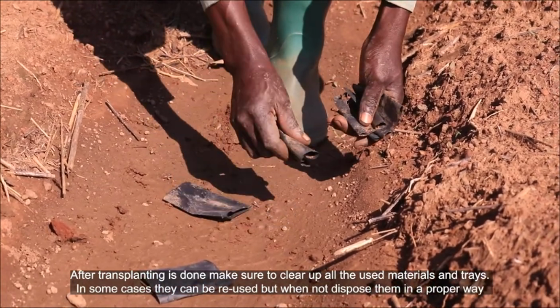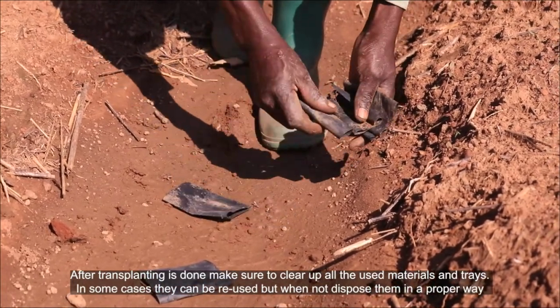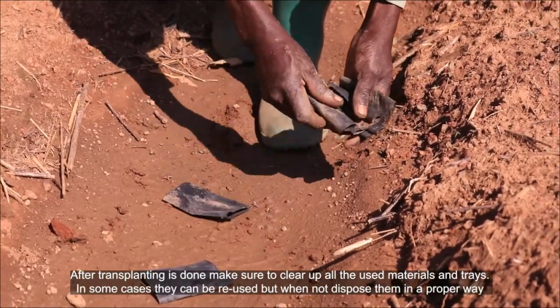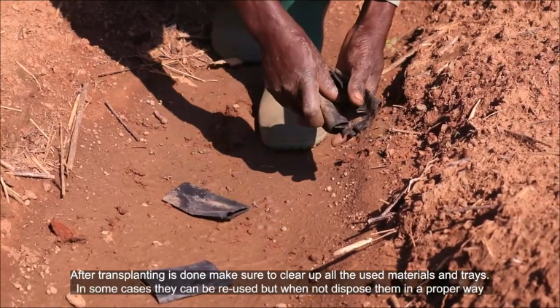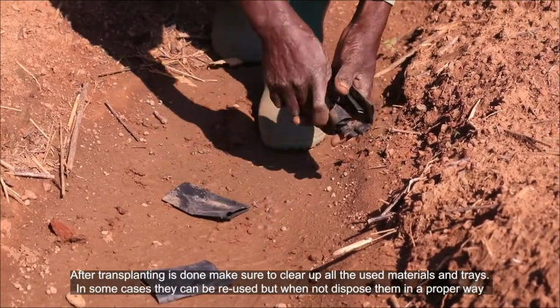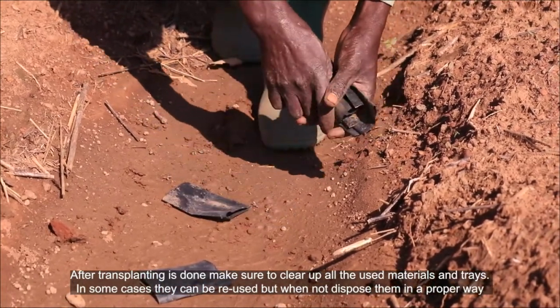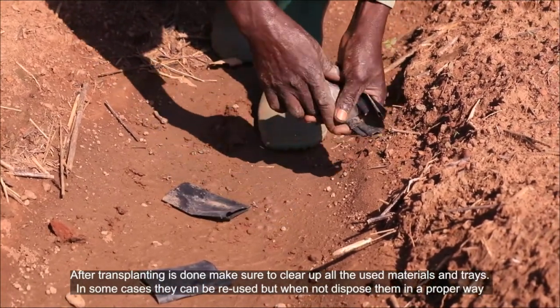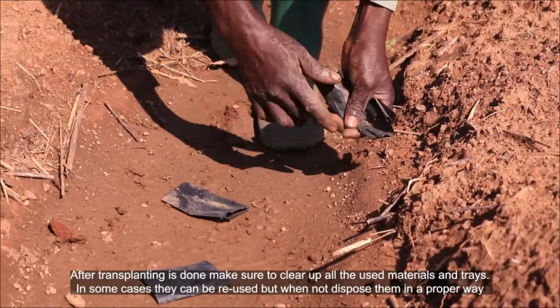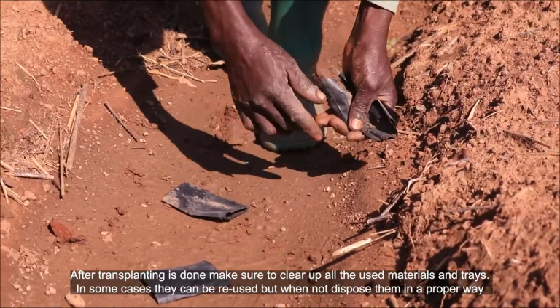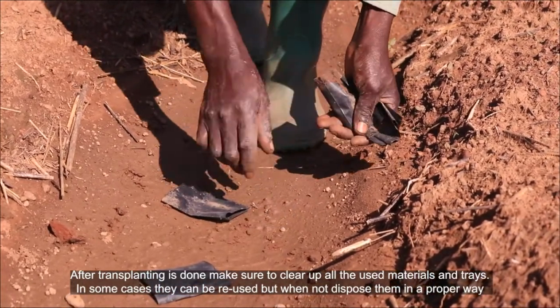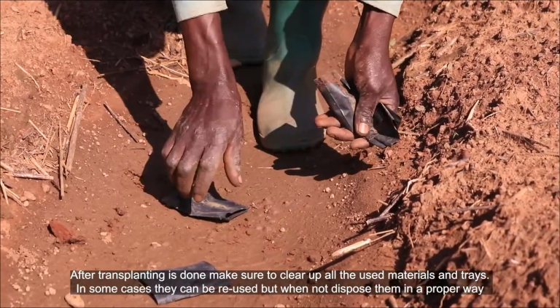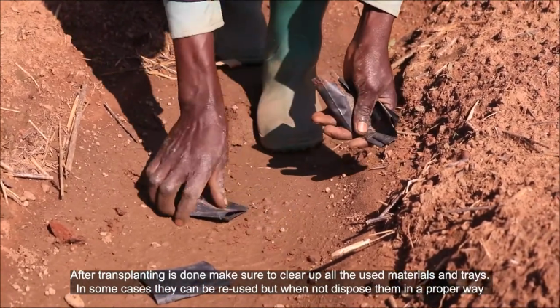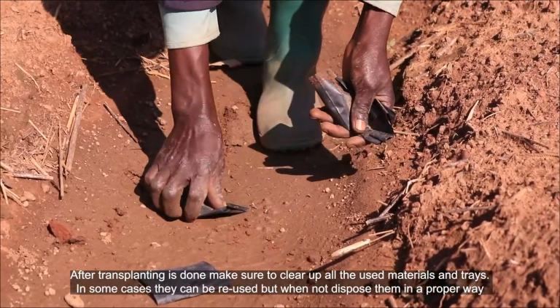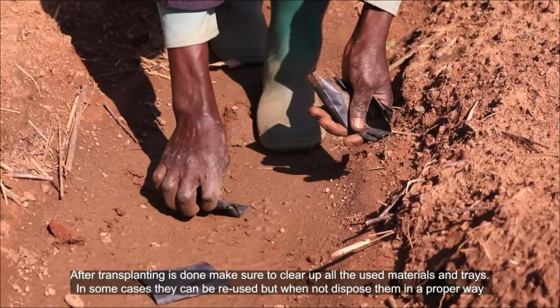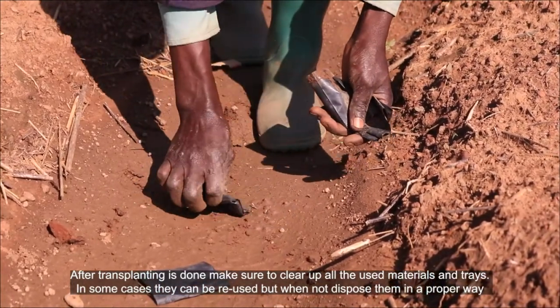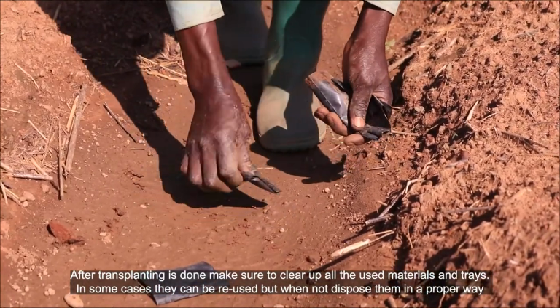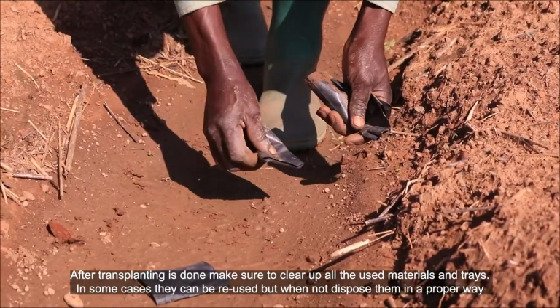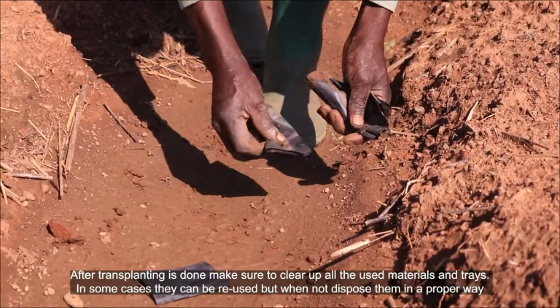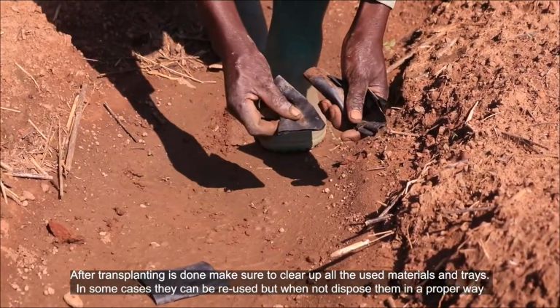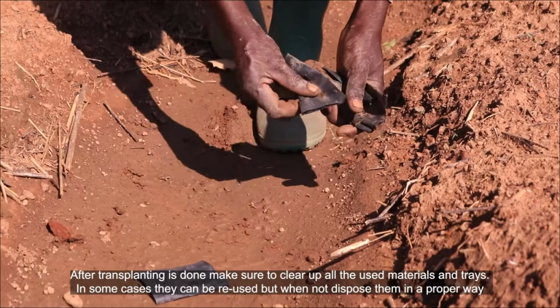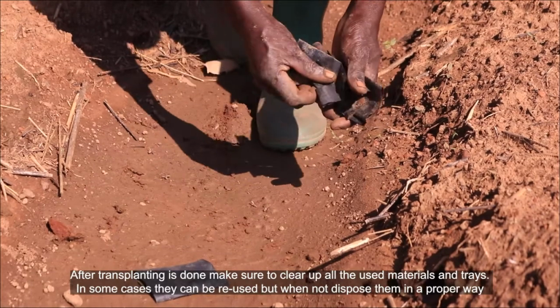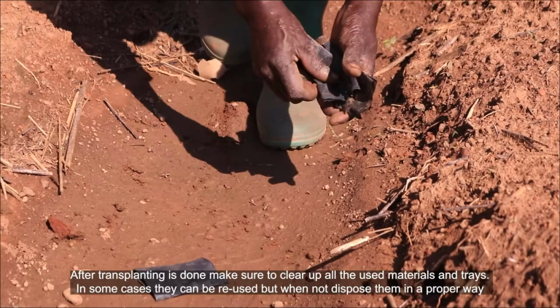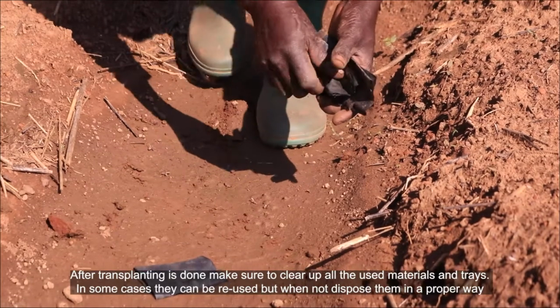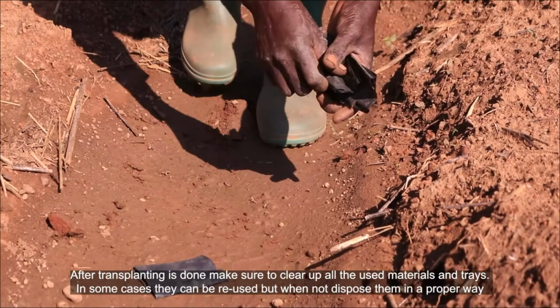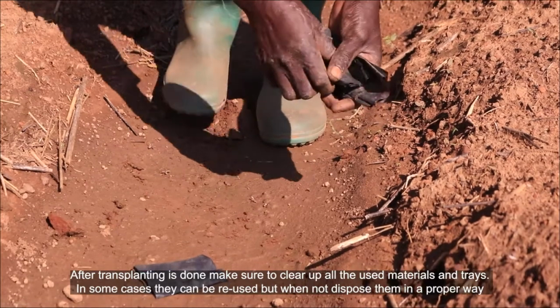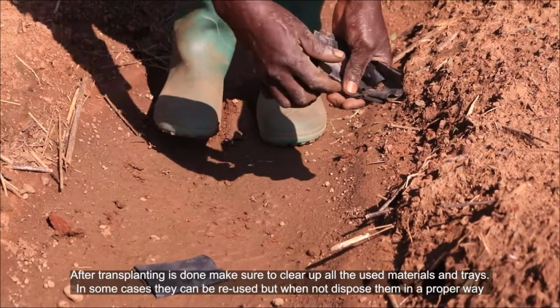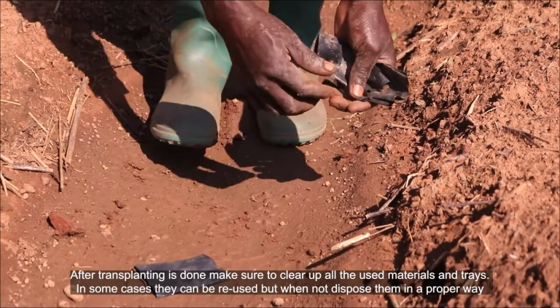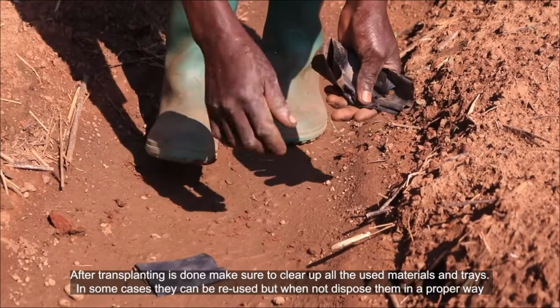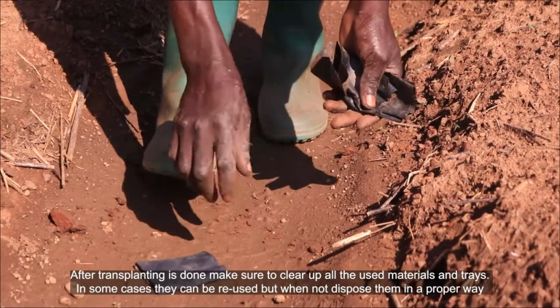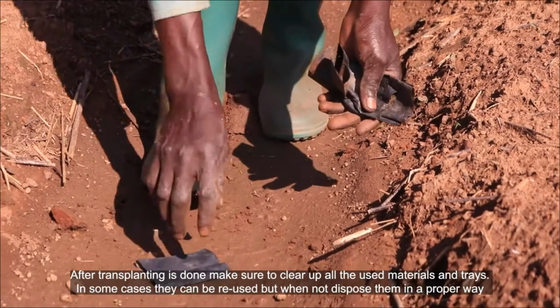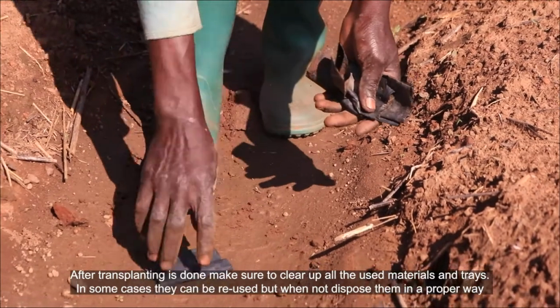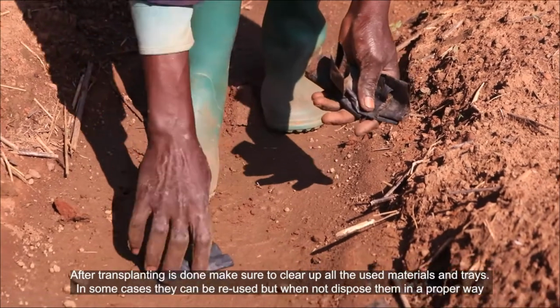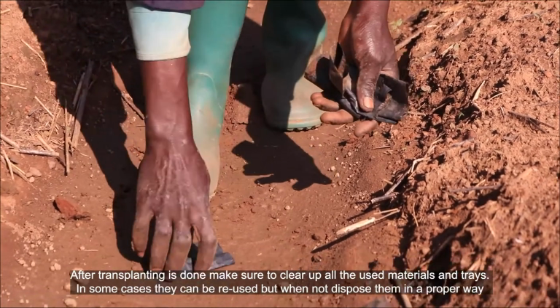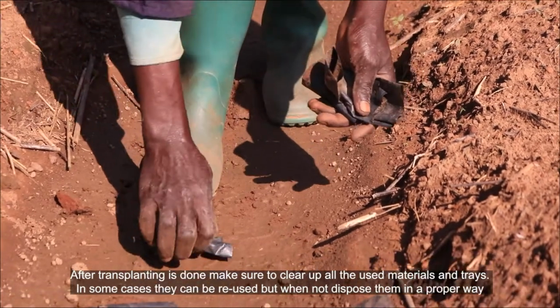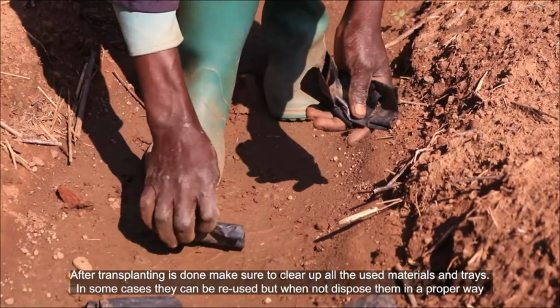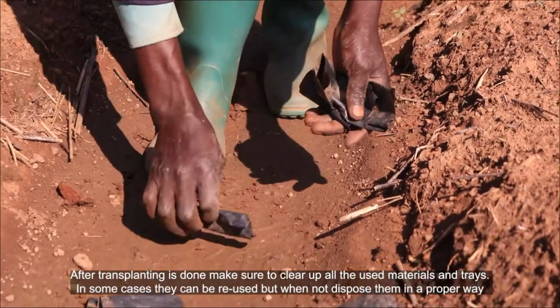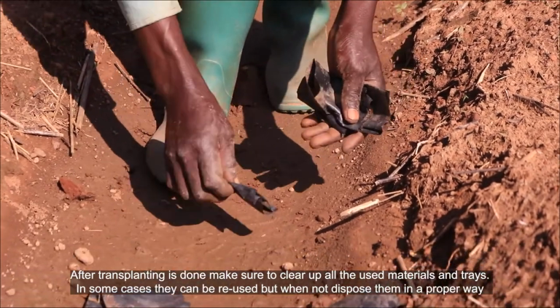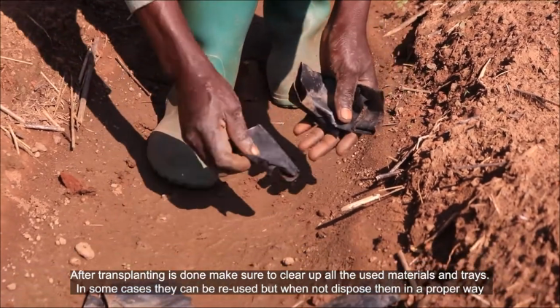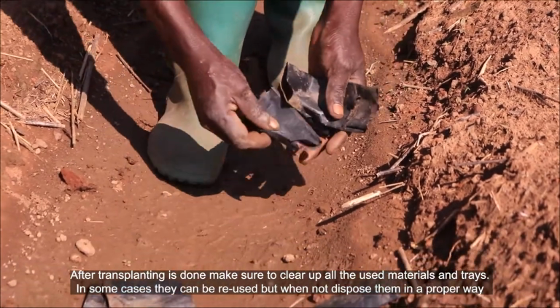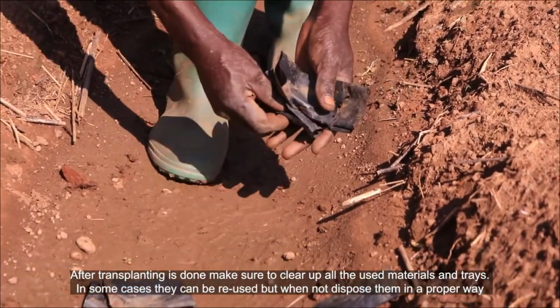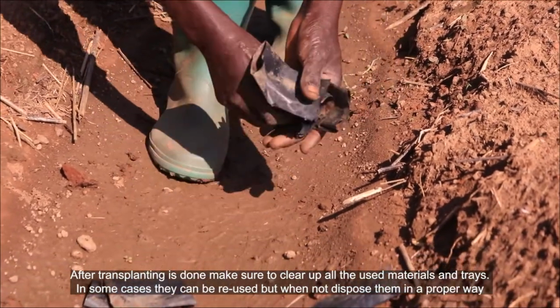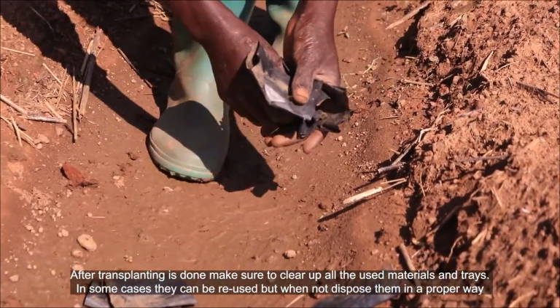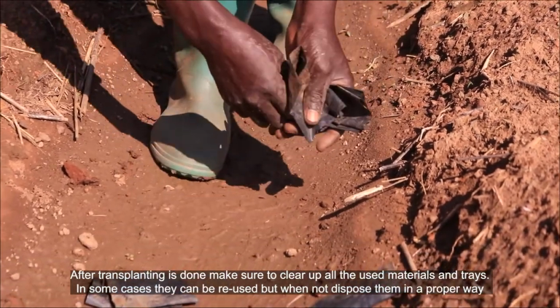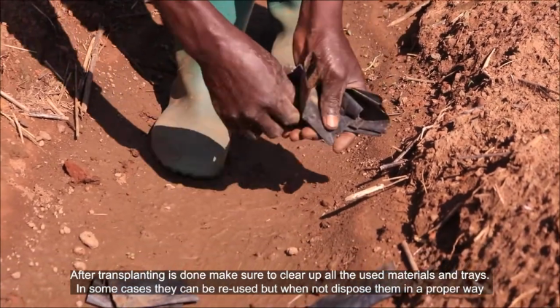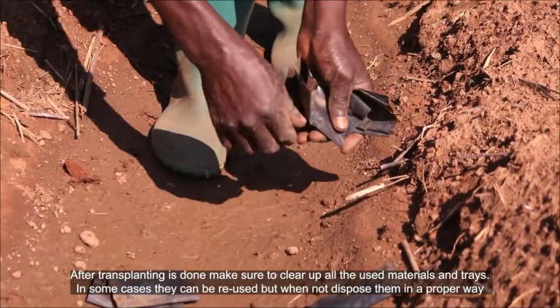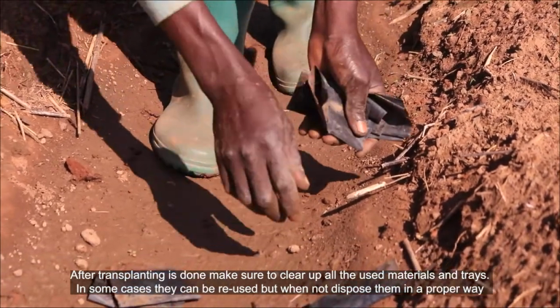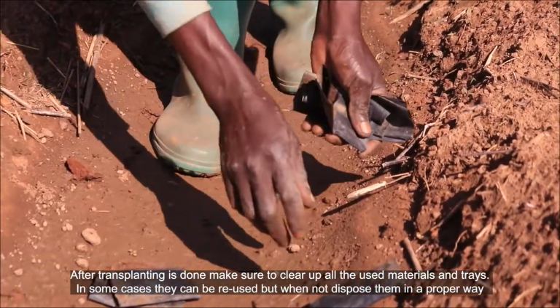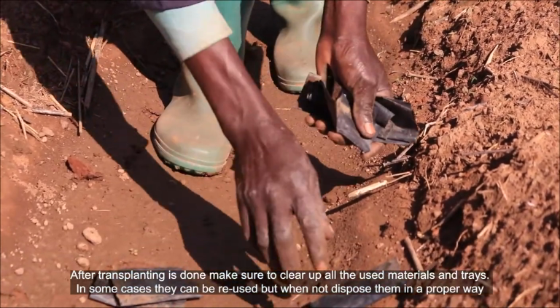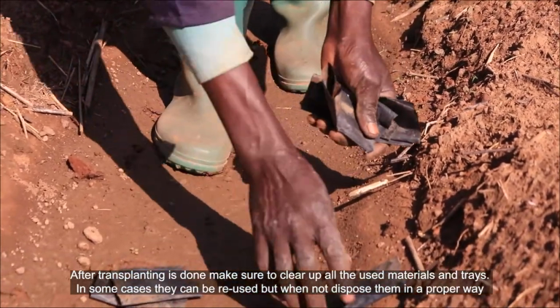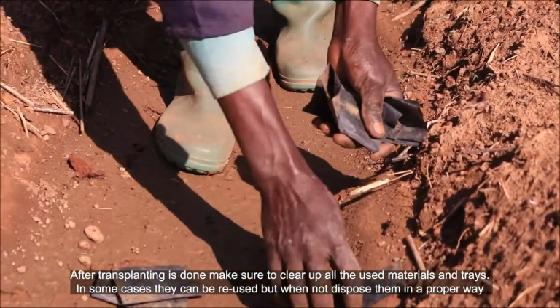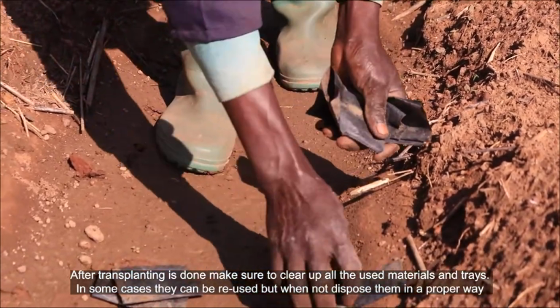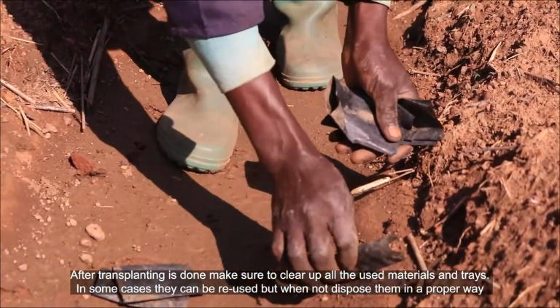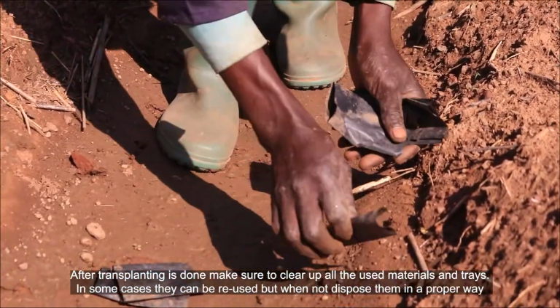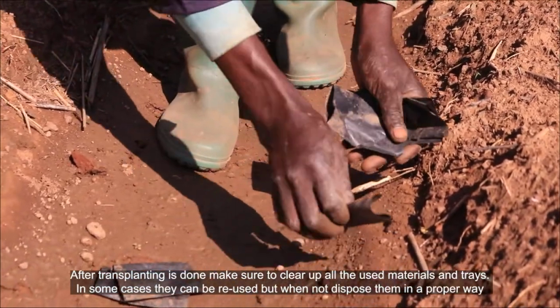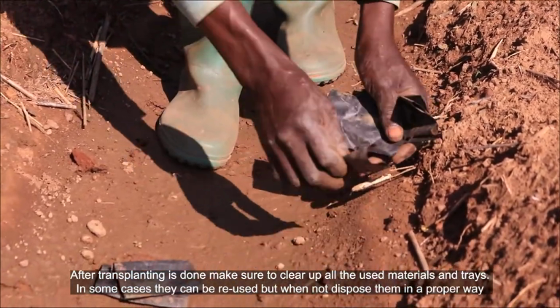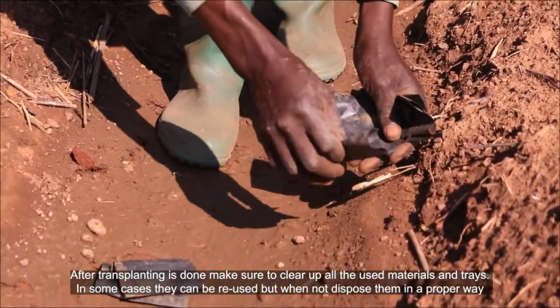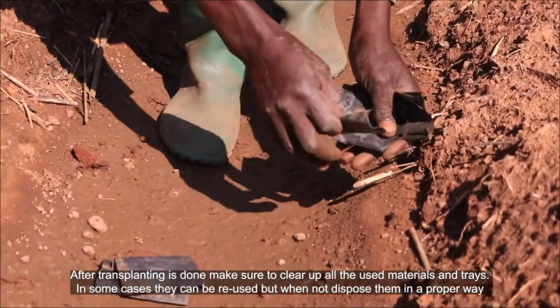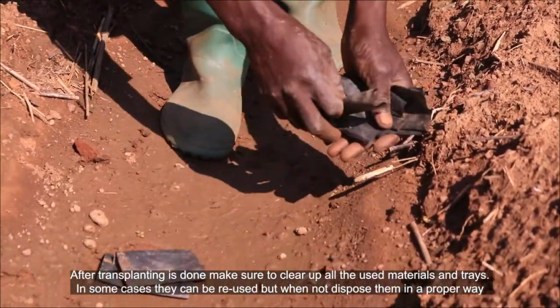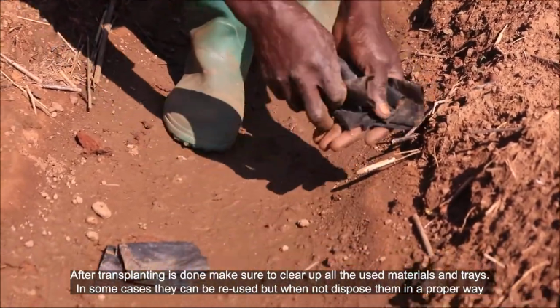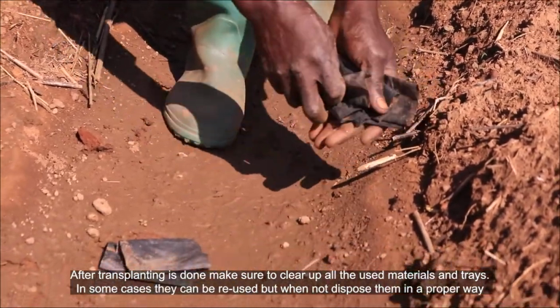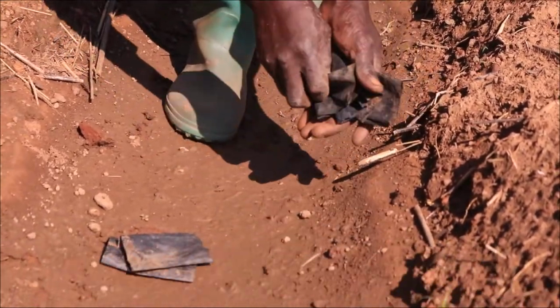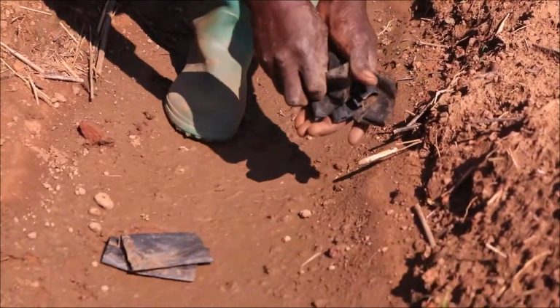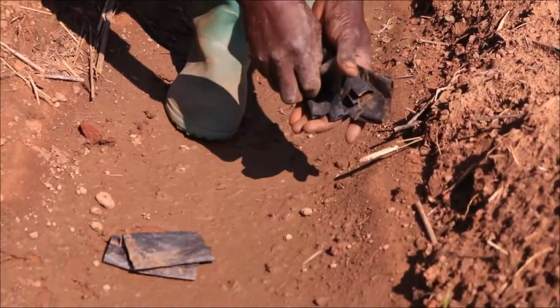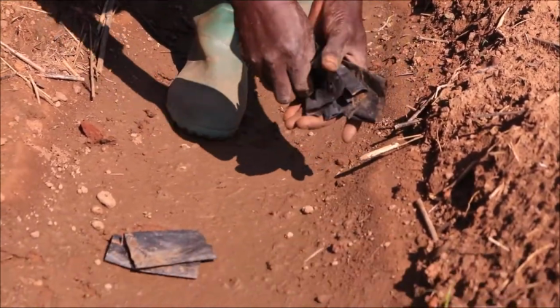In some cases, materials and trays can be reused. But when not, dispose of them in a proper way.